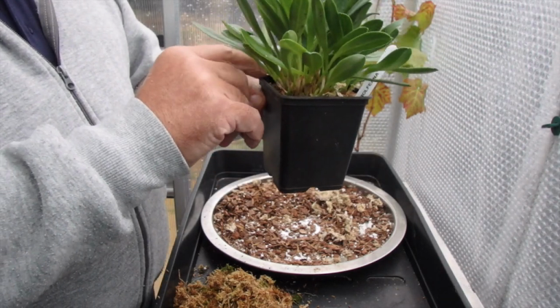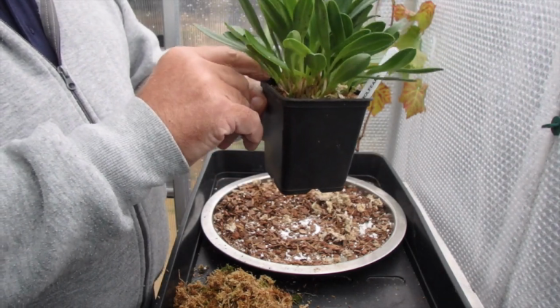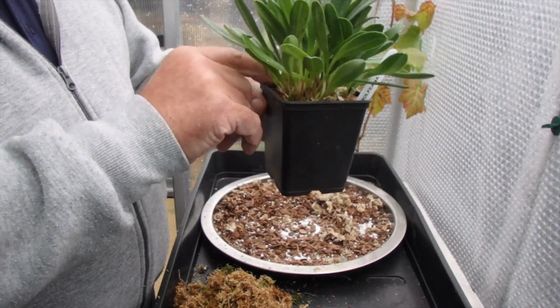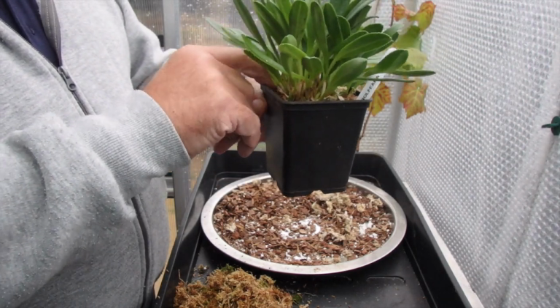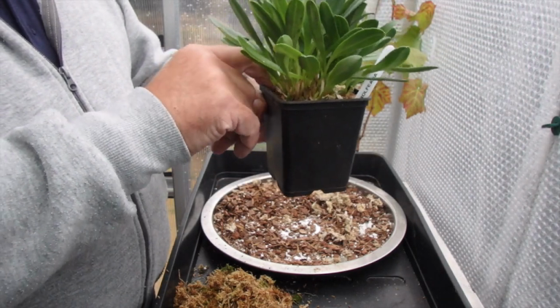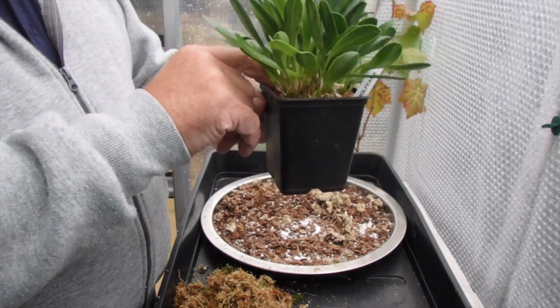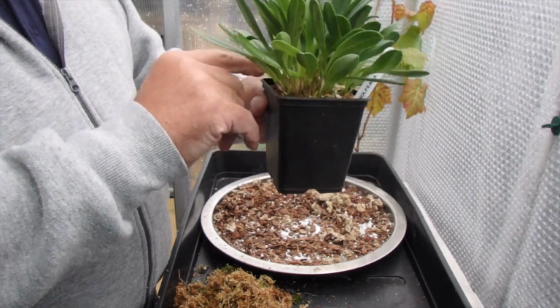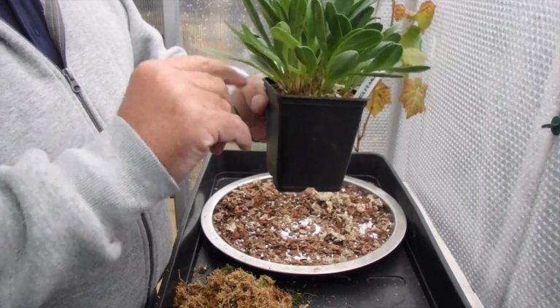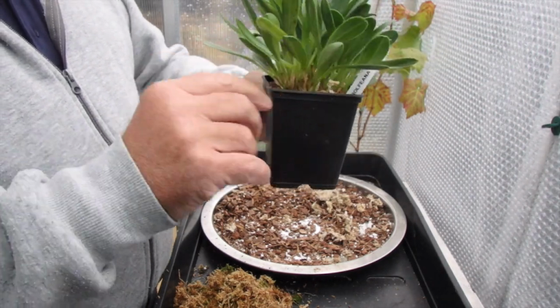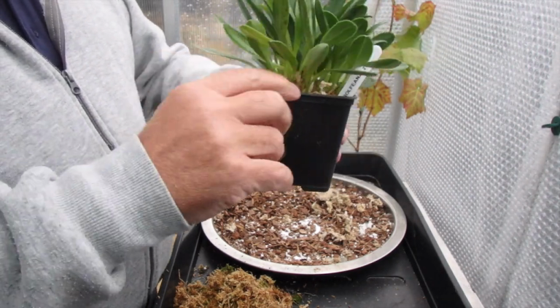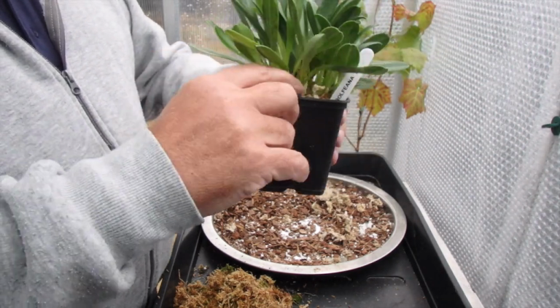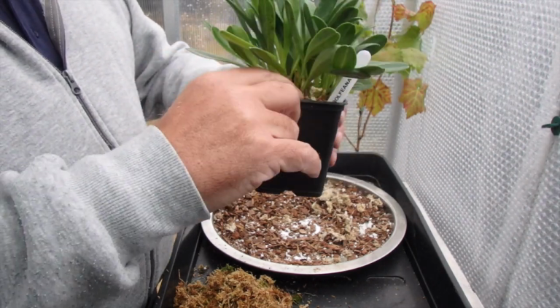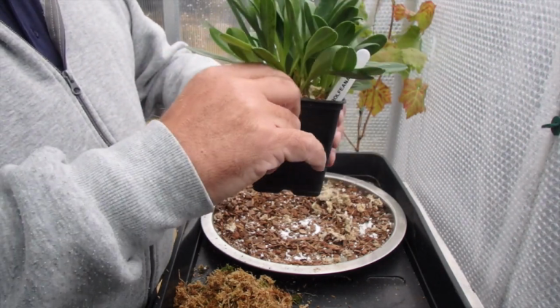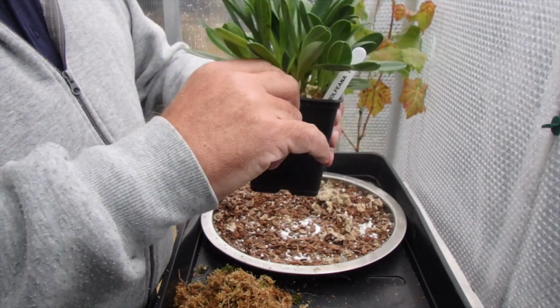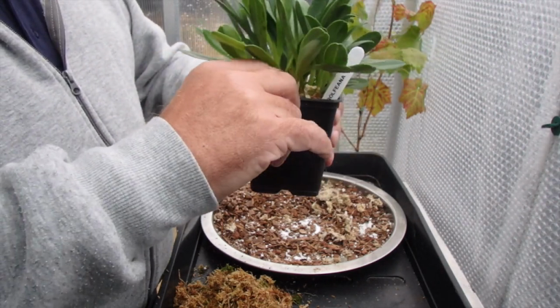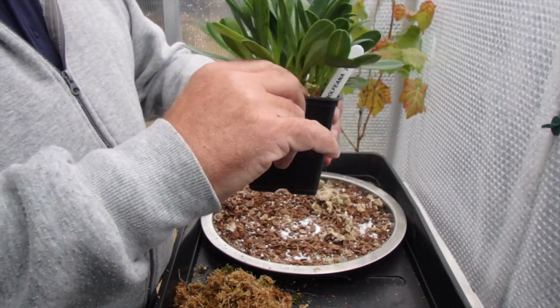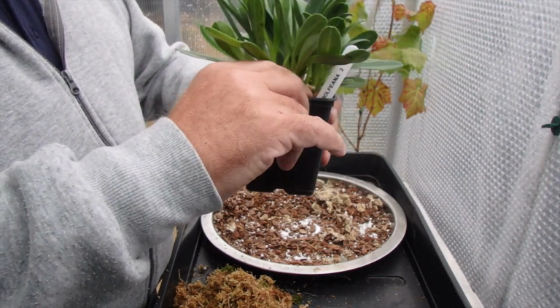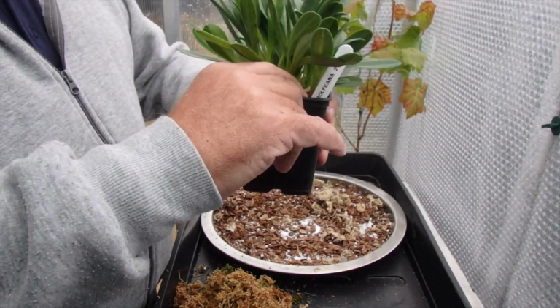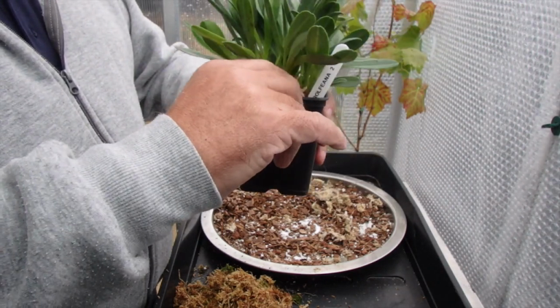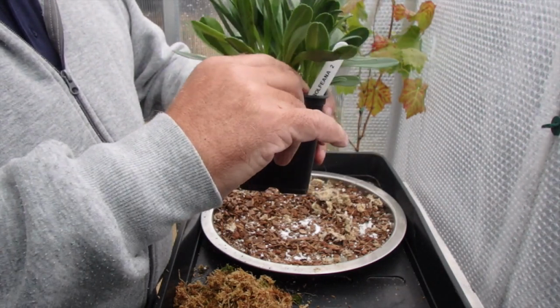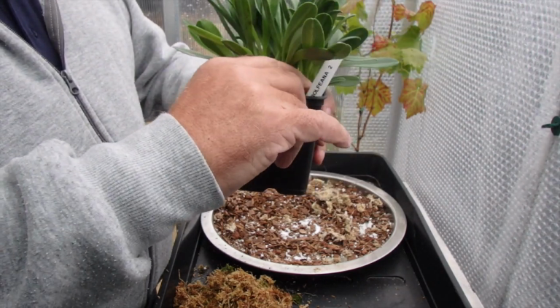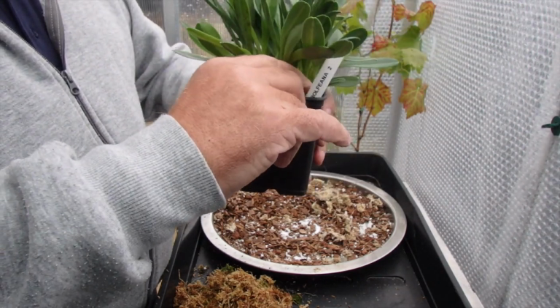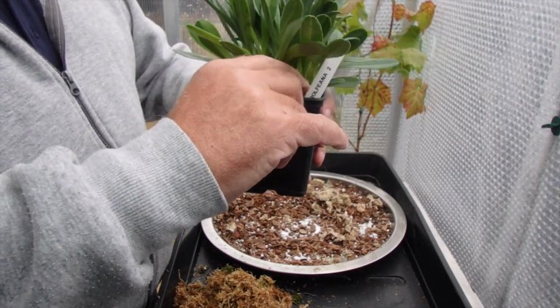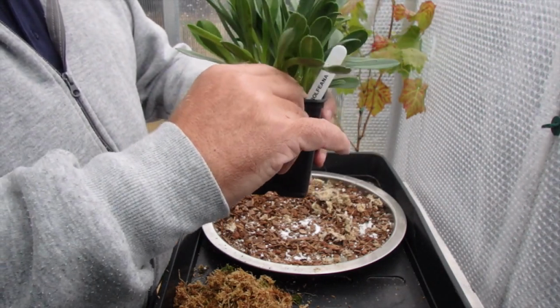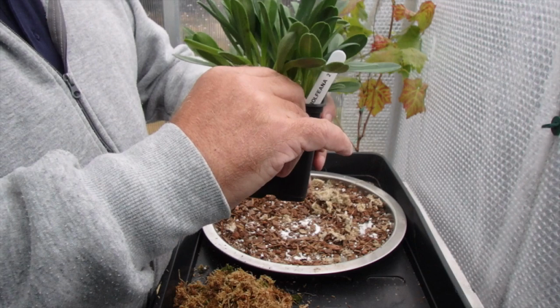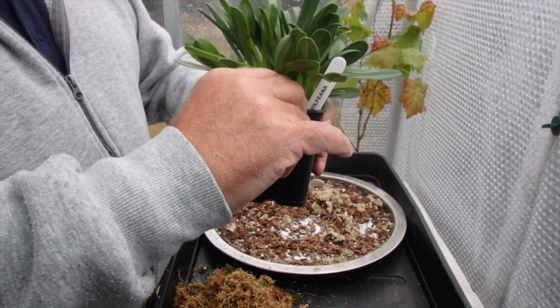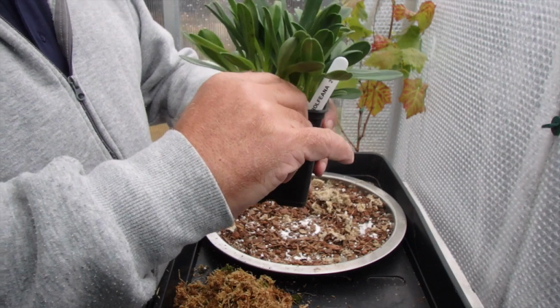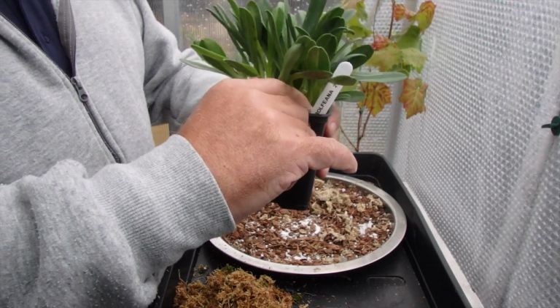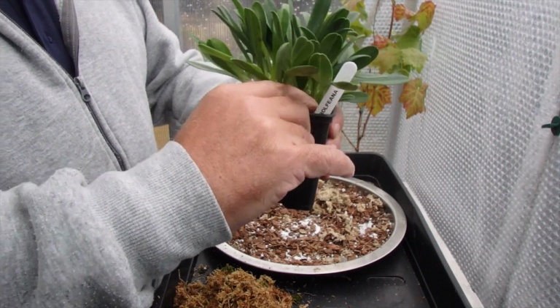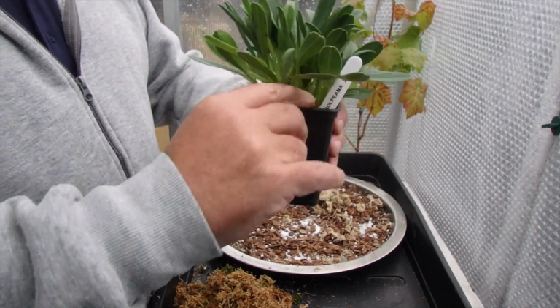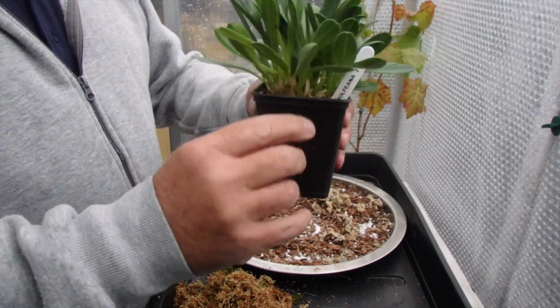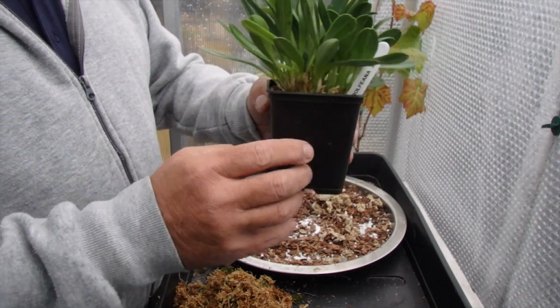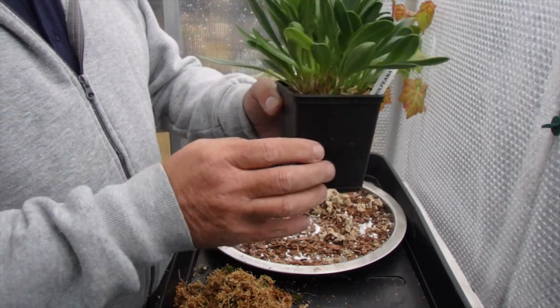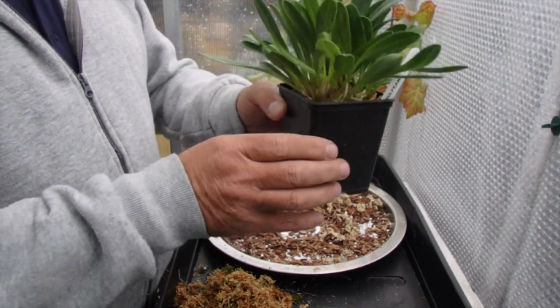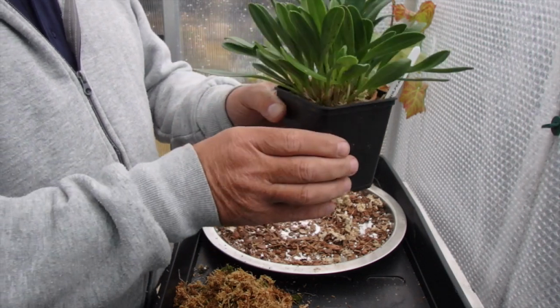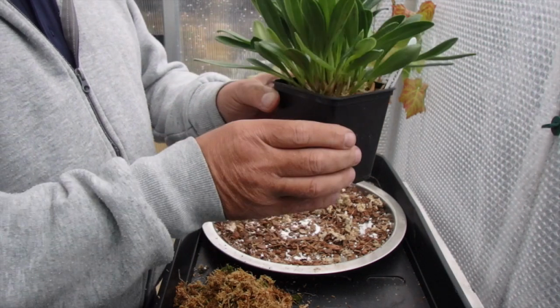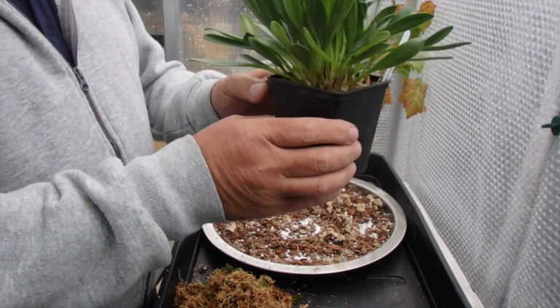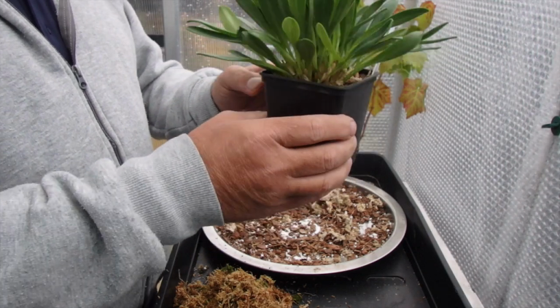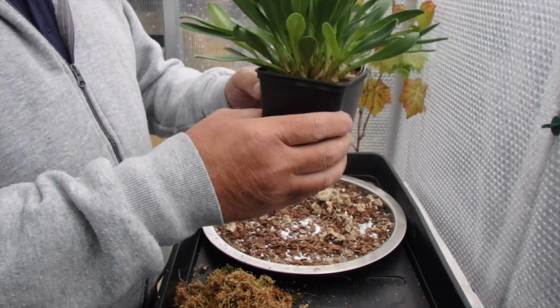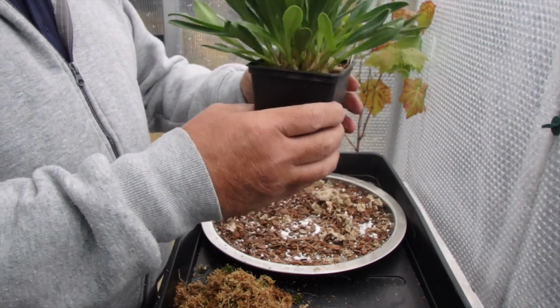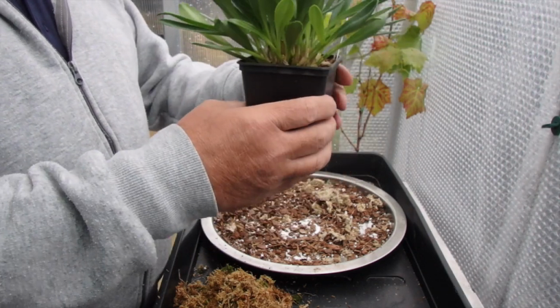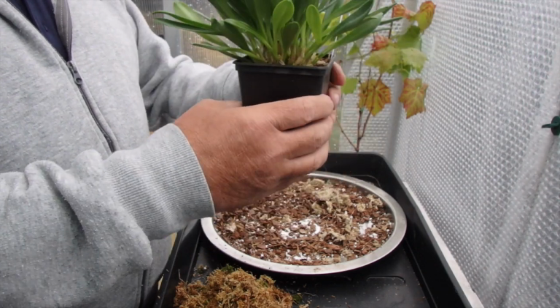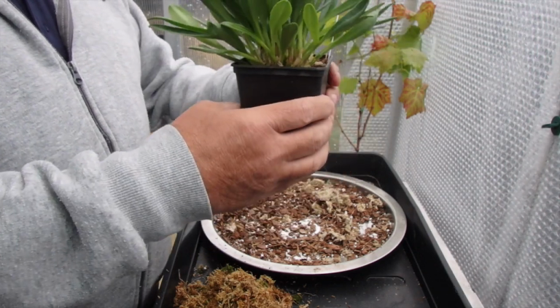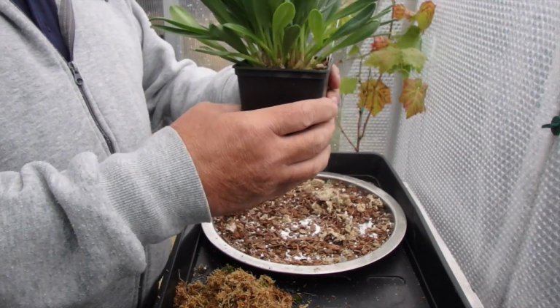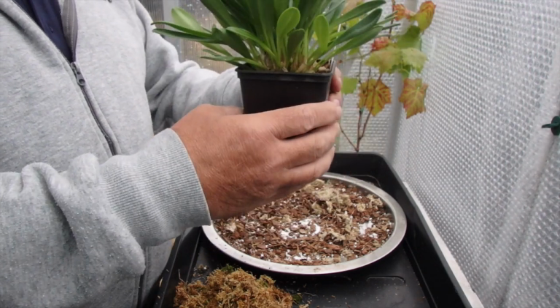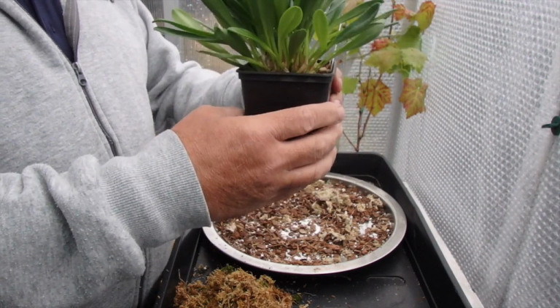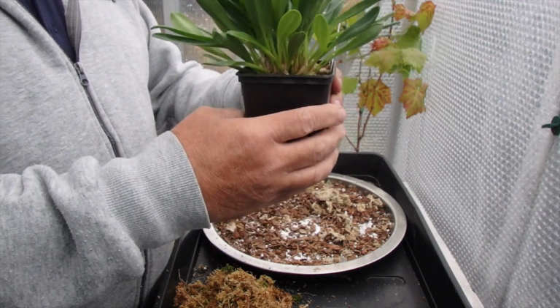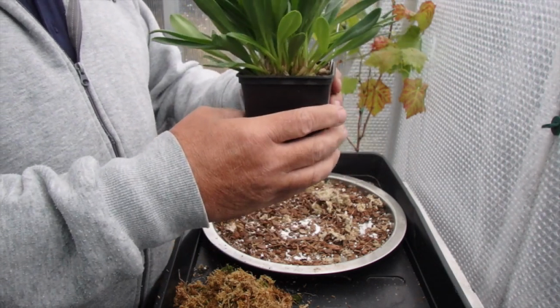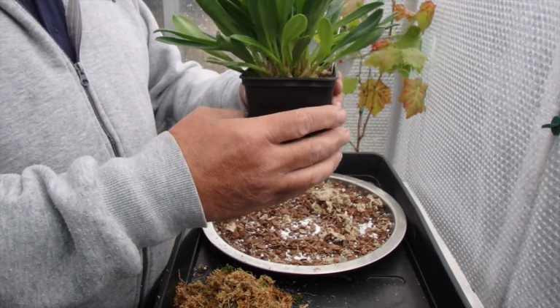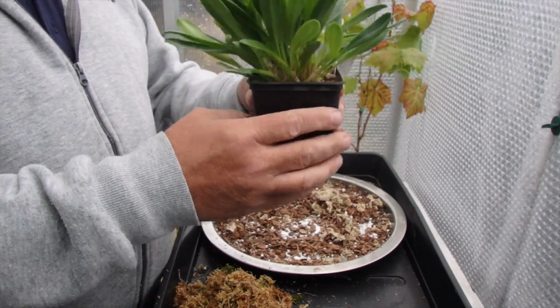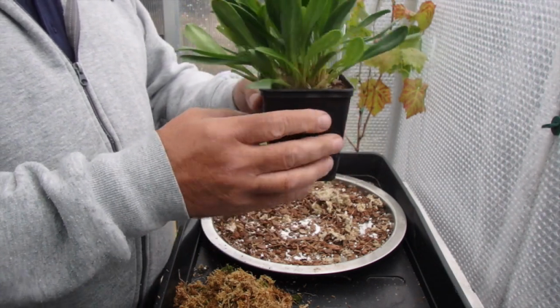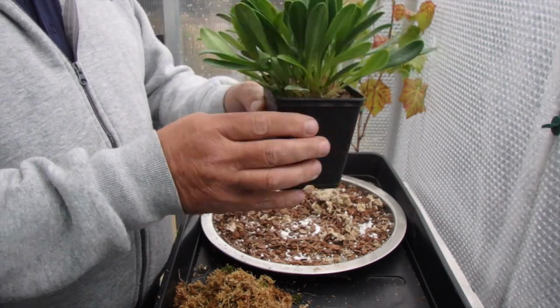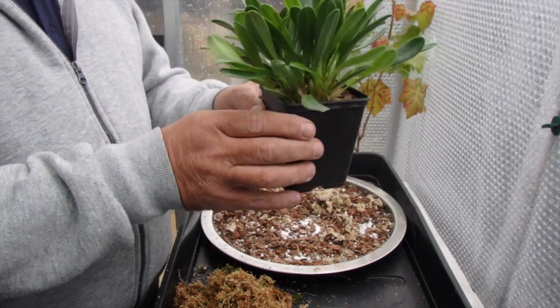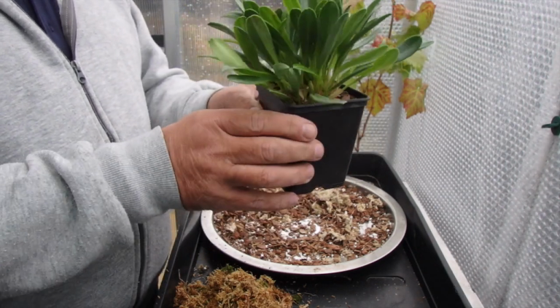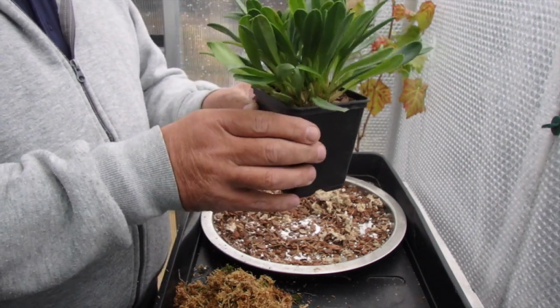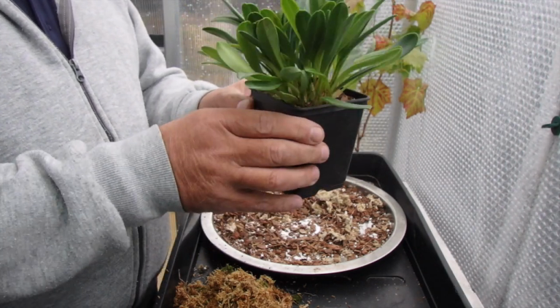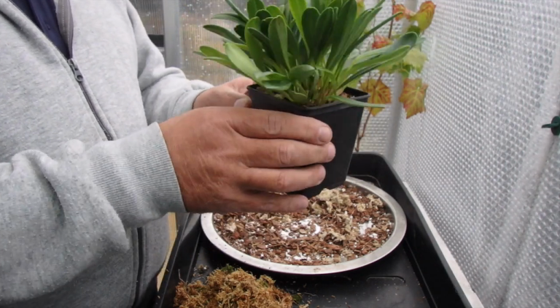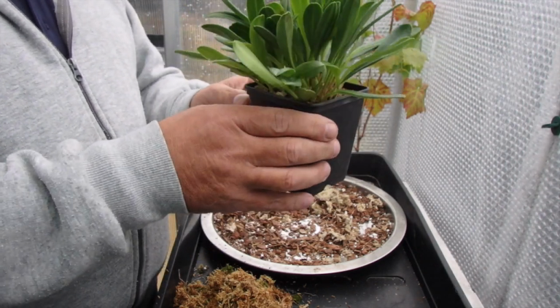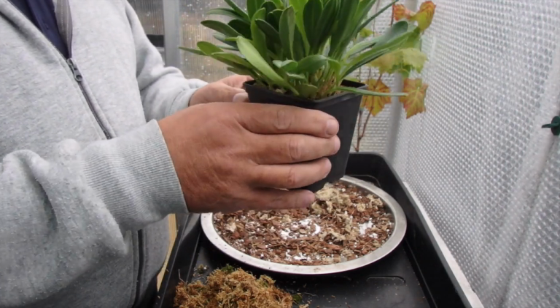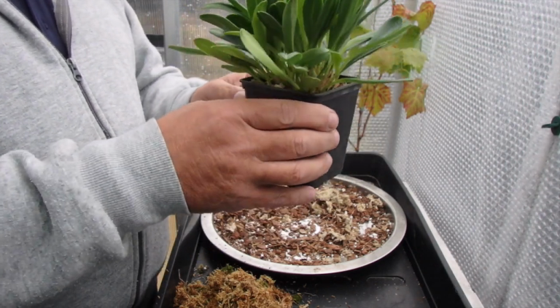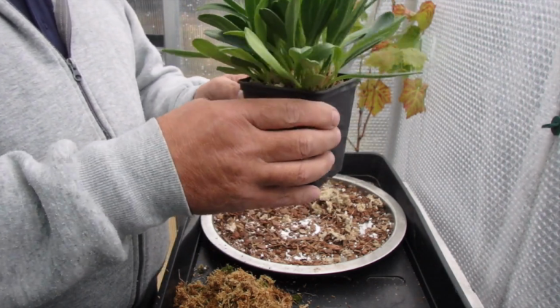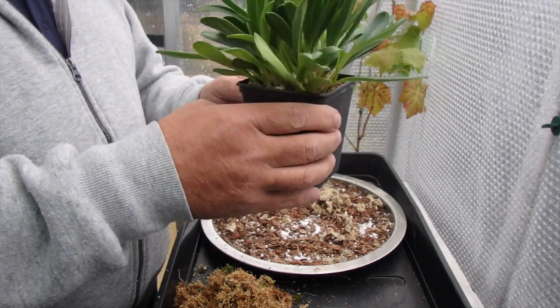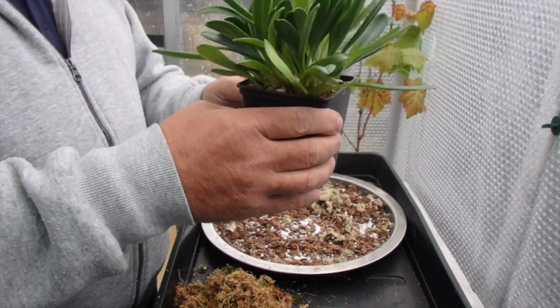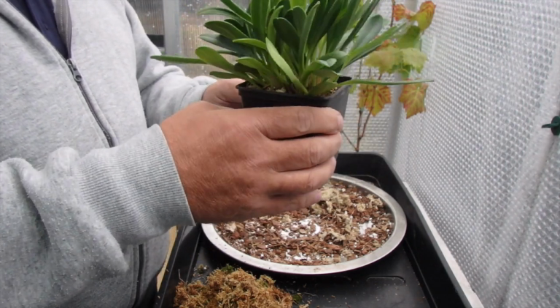I don't know what's up with them, but they slow down a little bit. In two weeks' time that'll be fine again and it'll be back to normal.